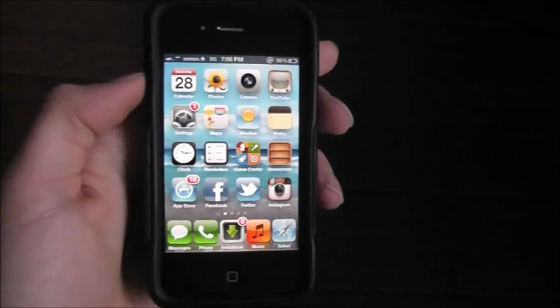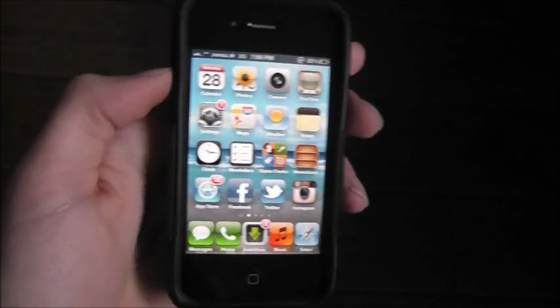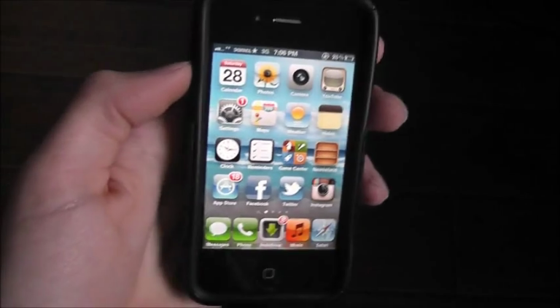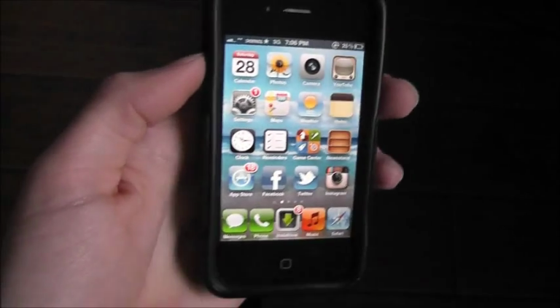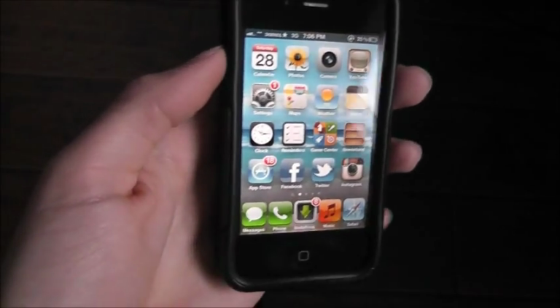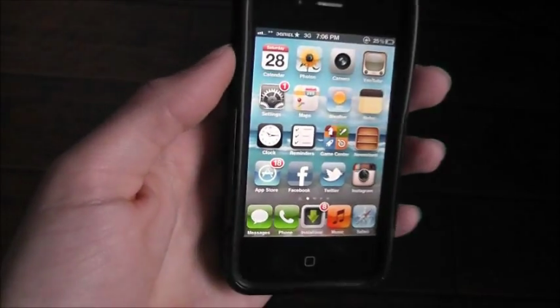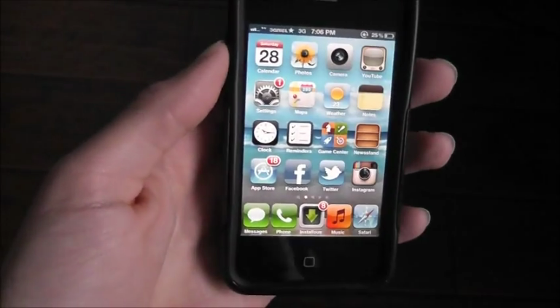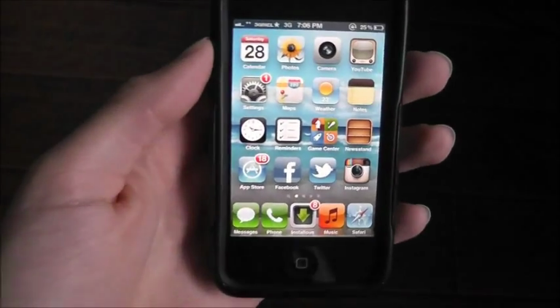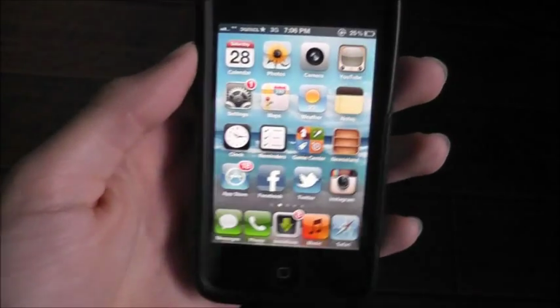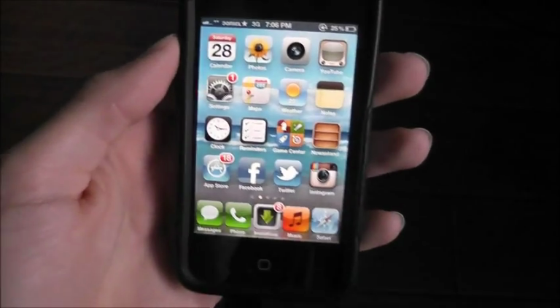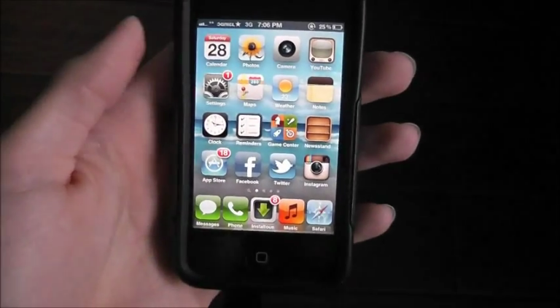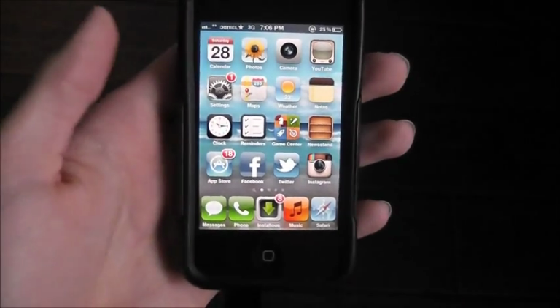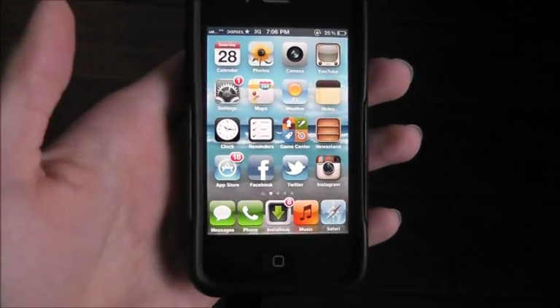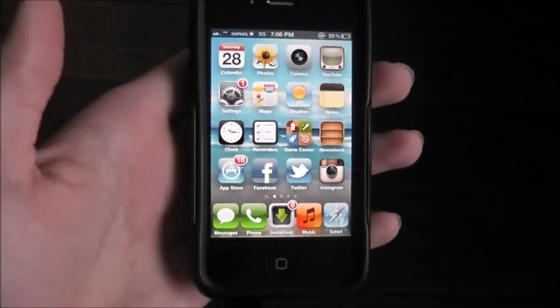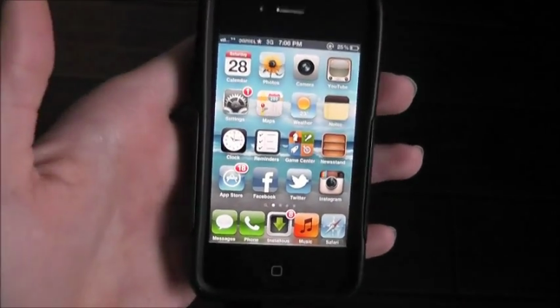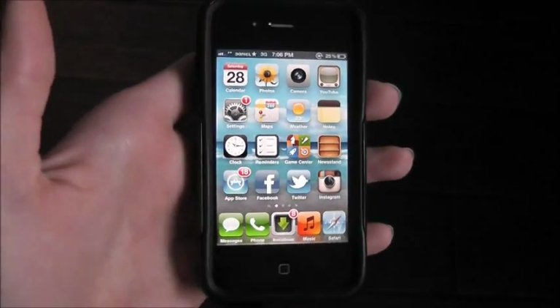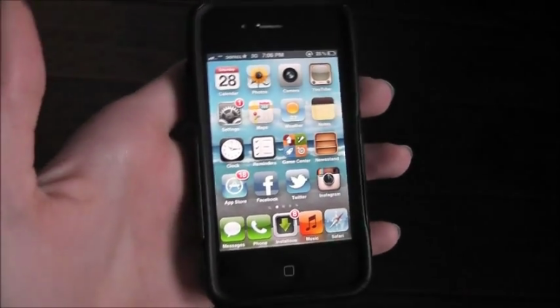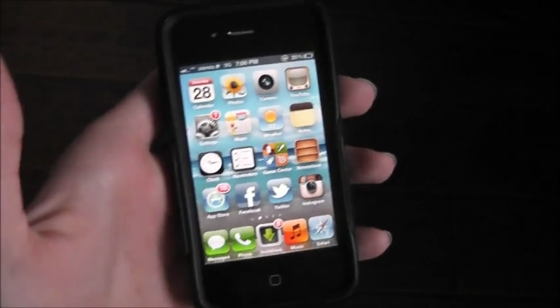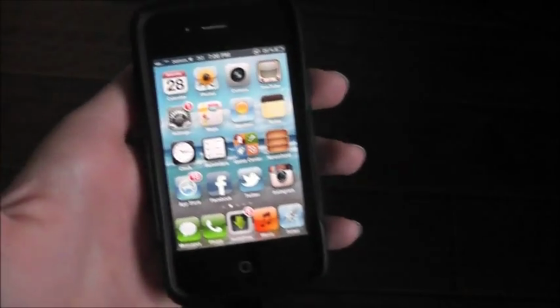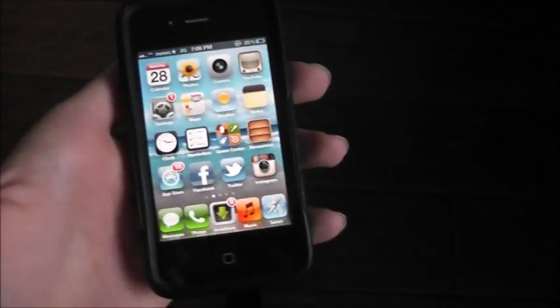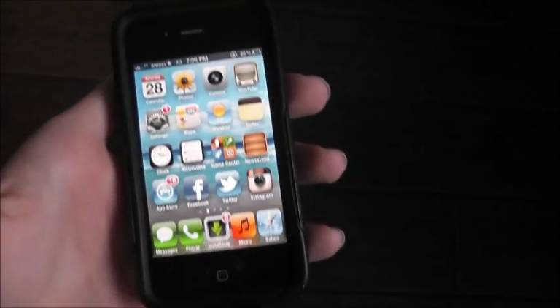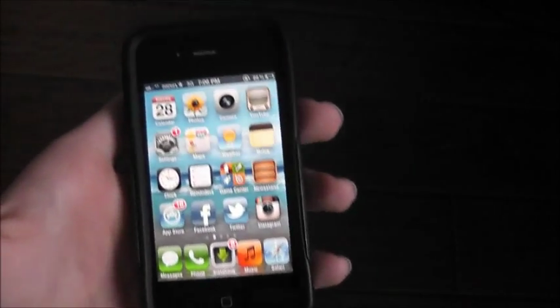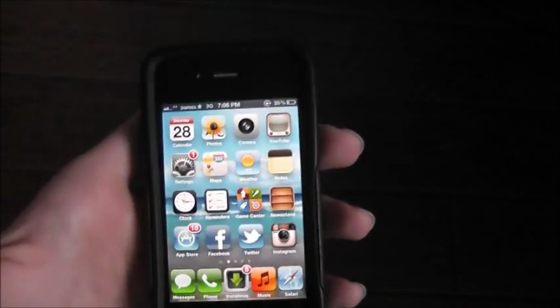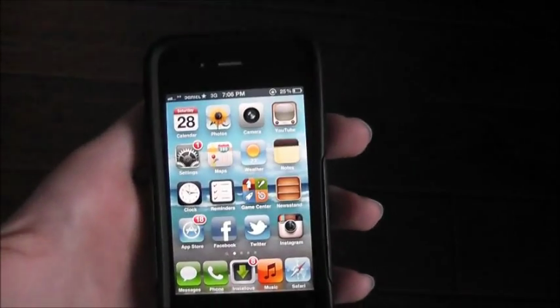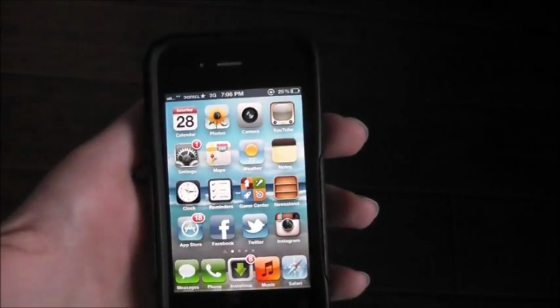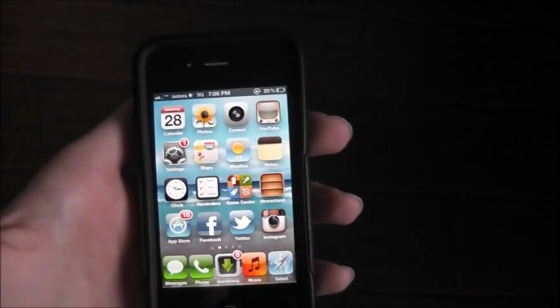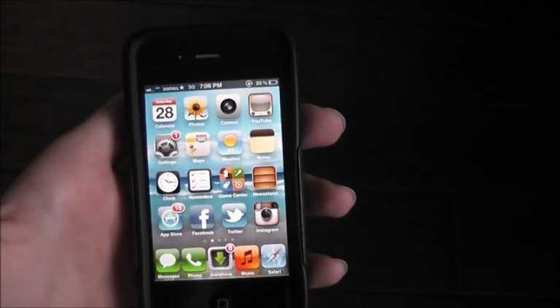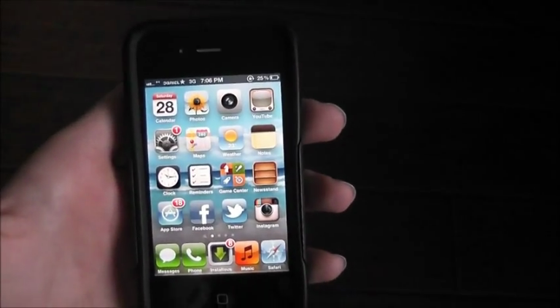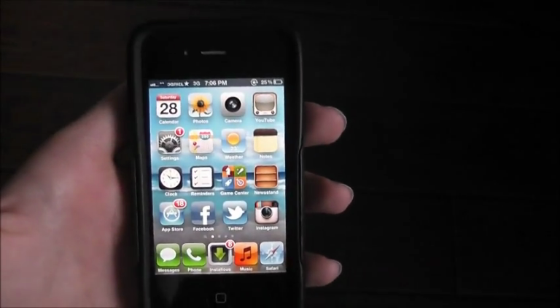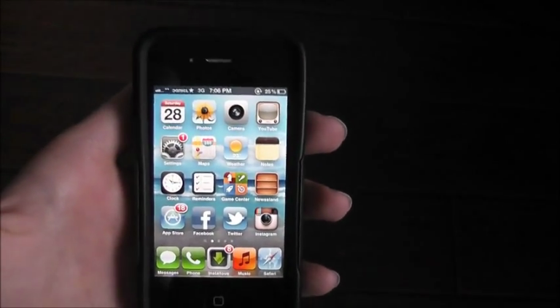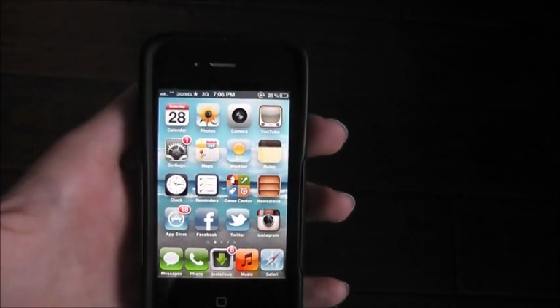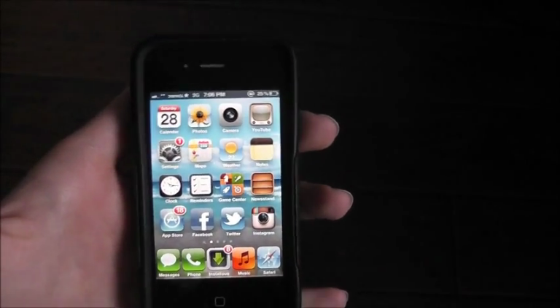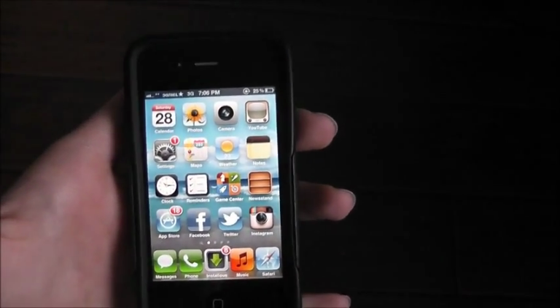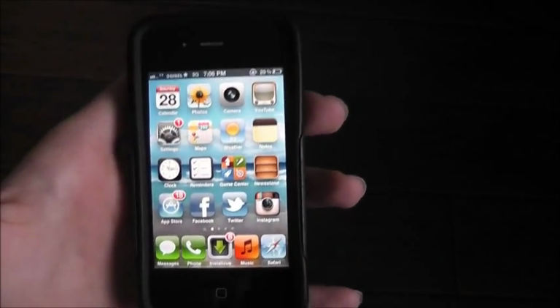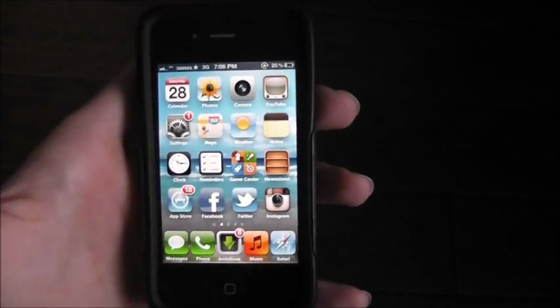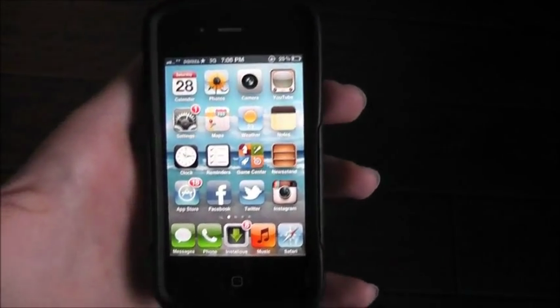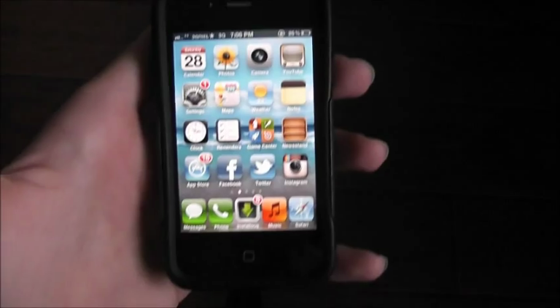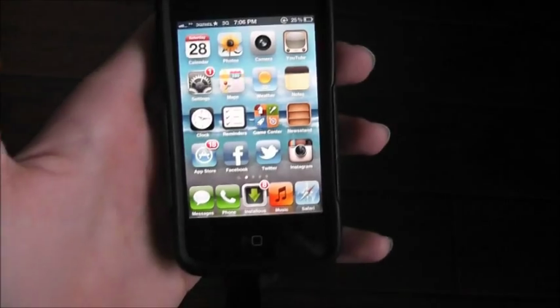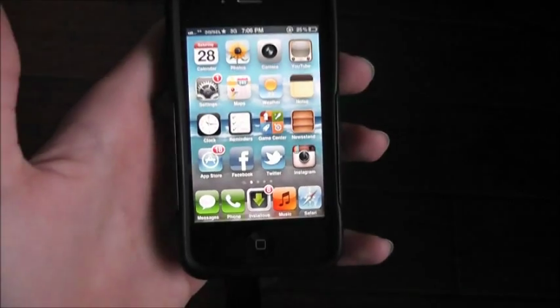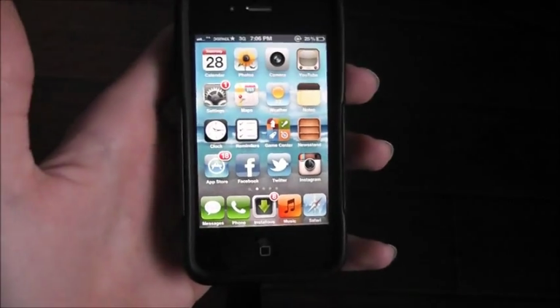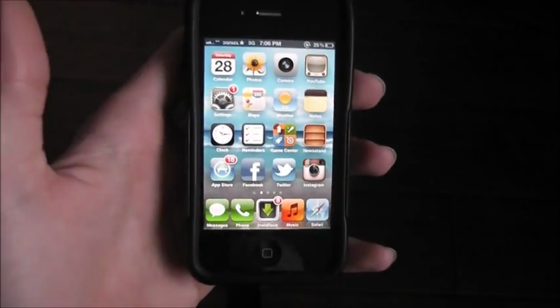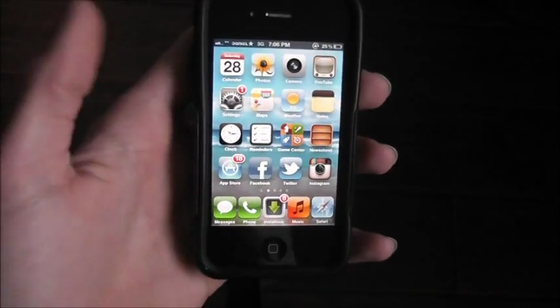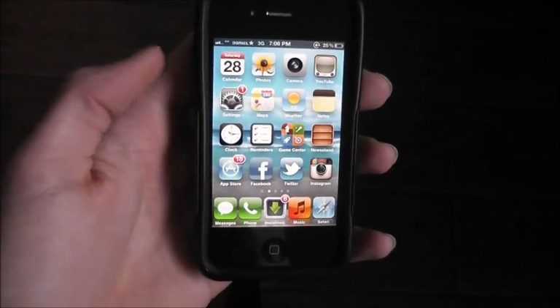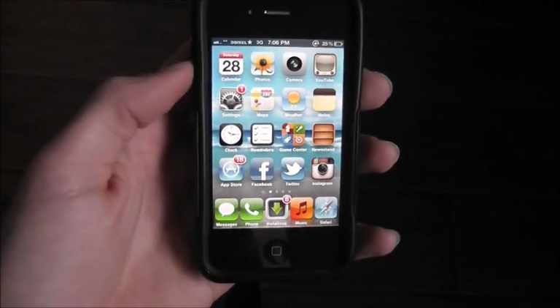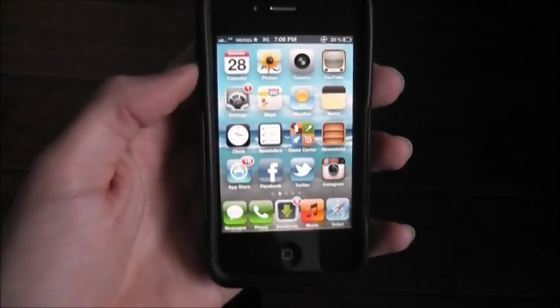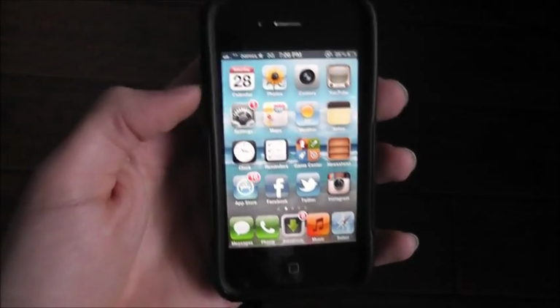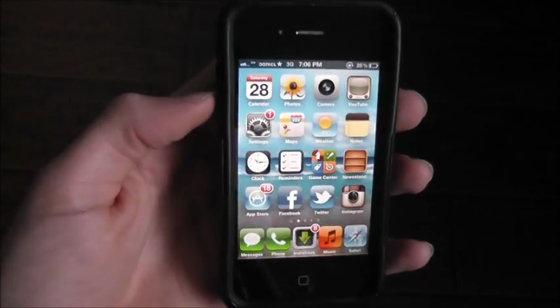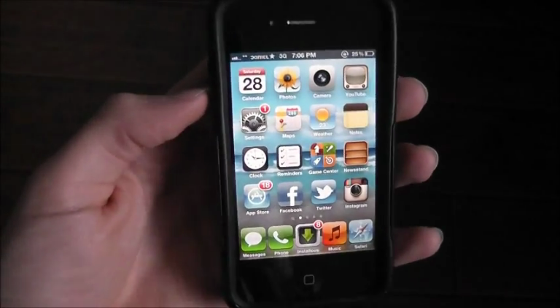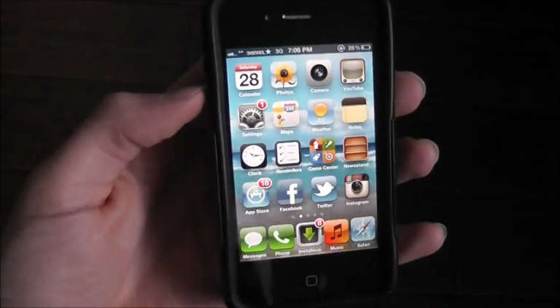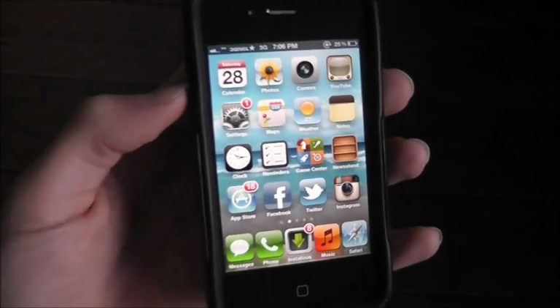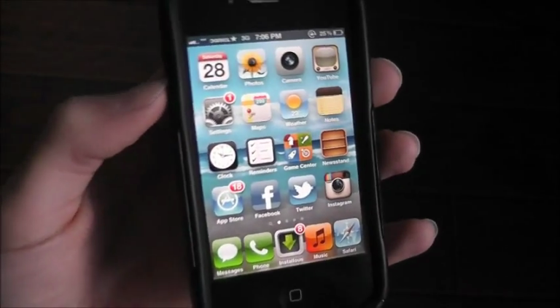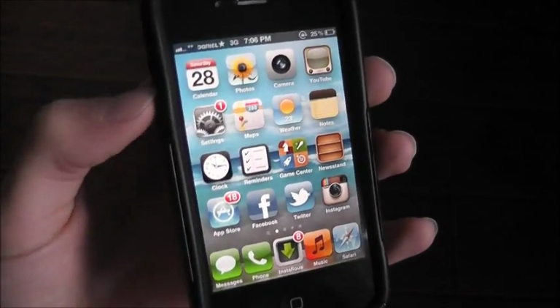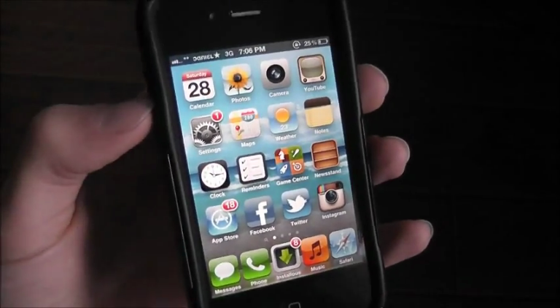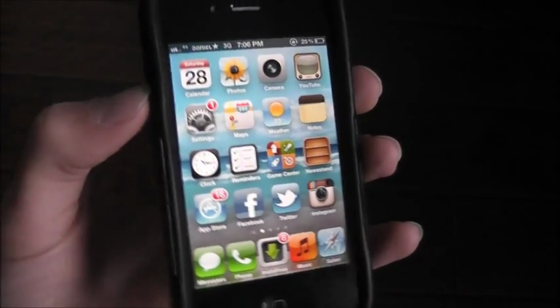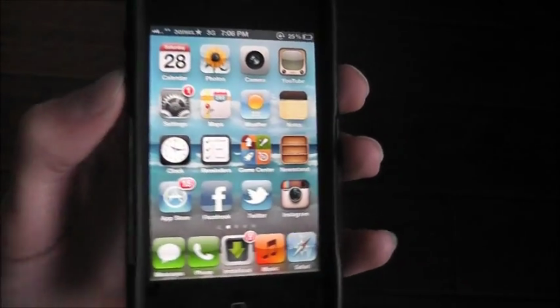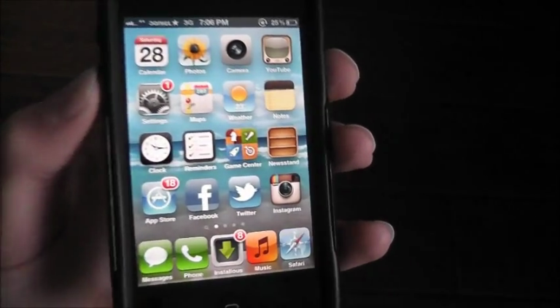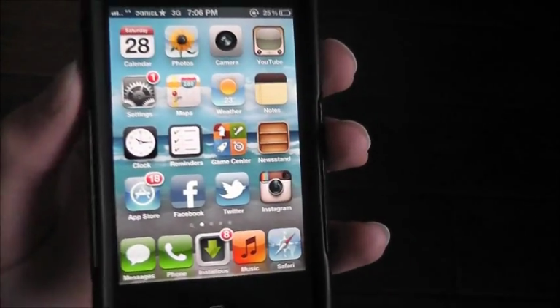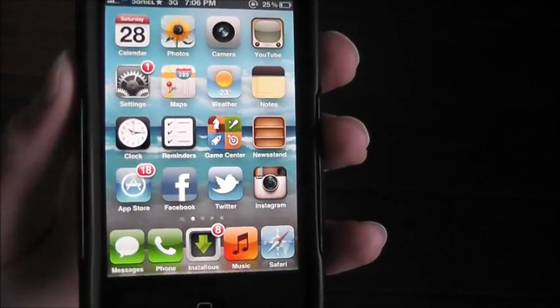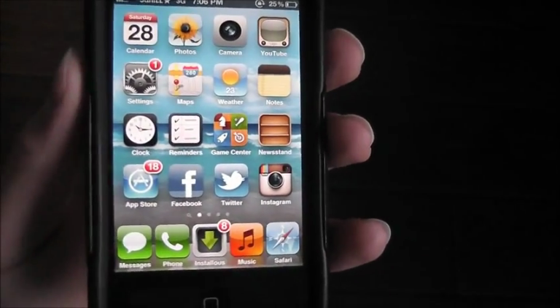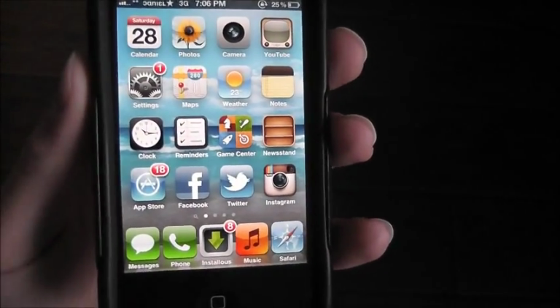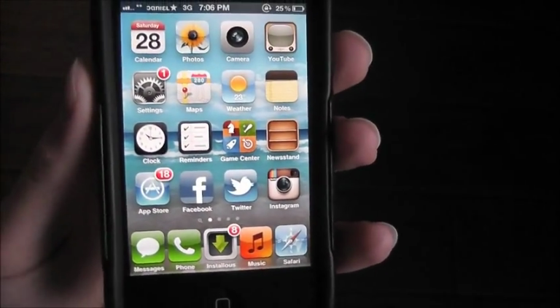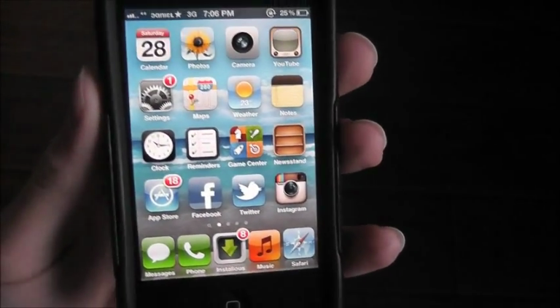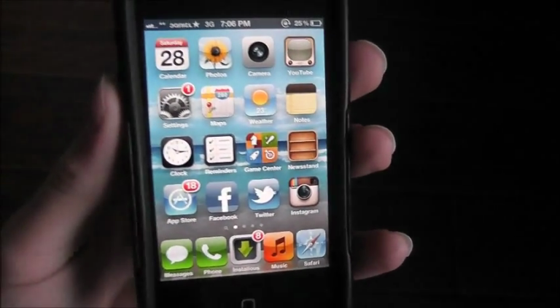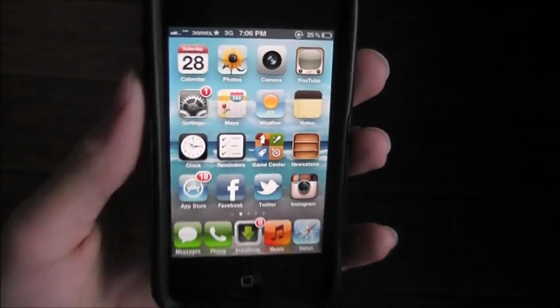Hey guys, this is TechnoDLSK here and this video is a tutorial on how to unfreeze your iPhone, iPad, or iPod touch.